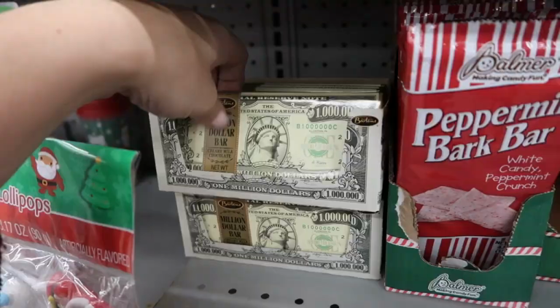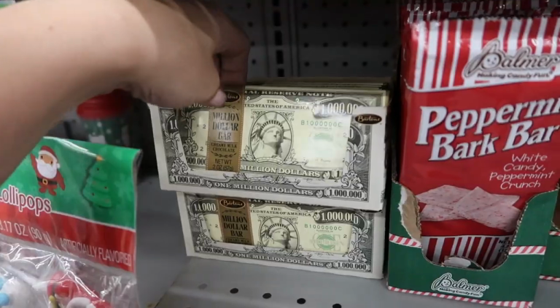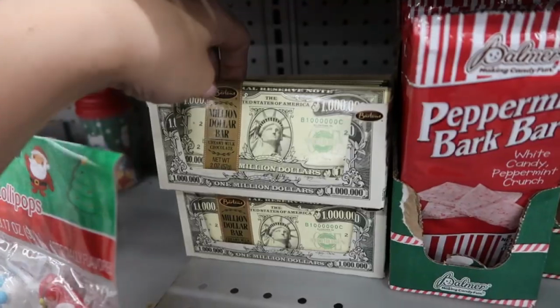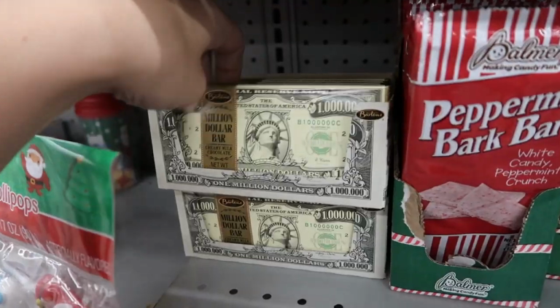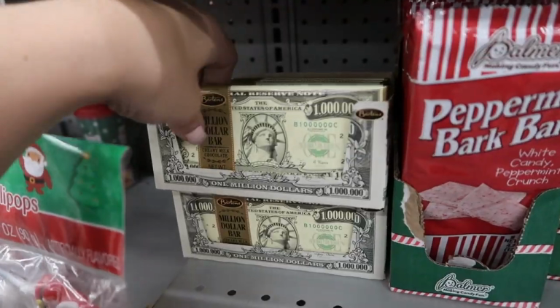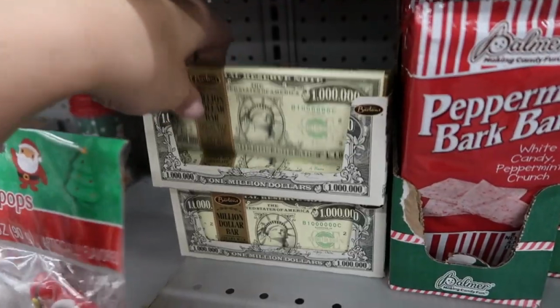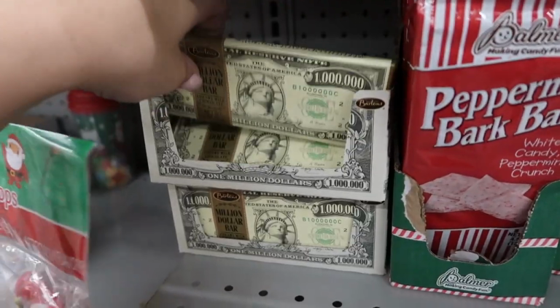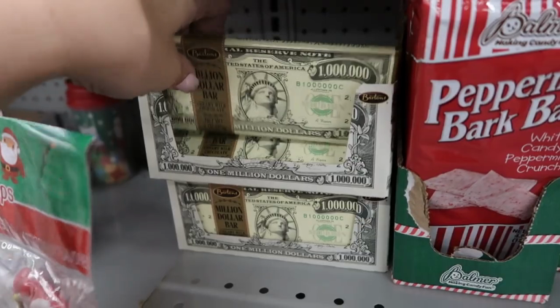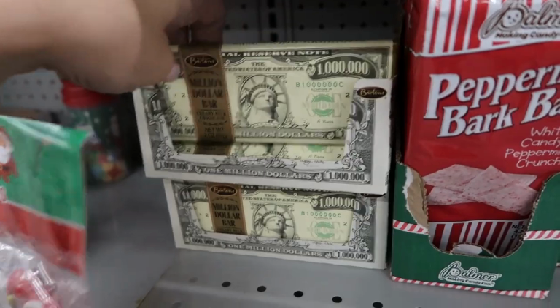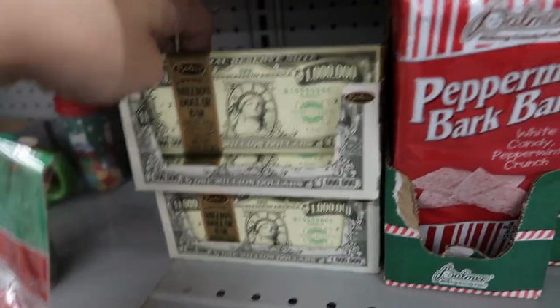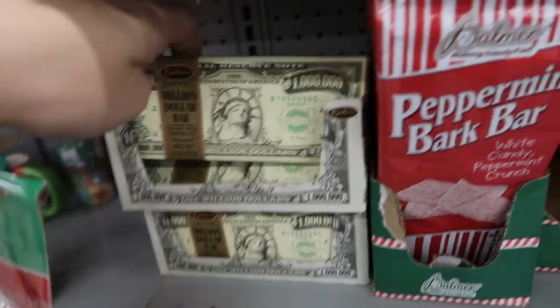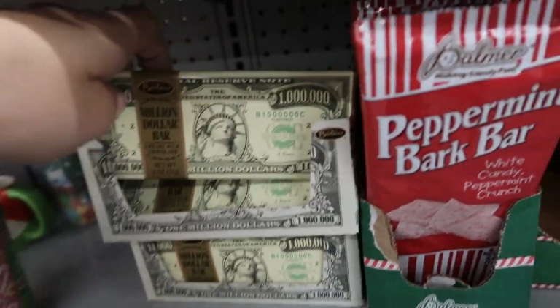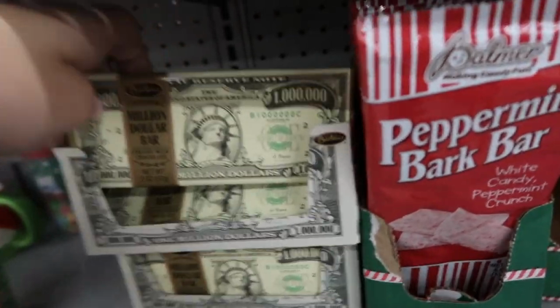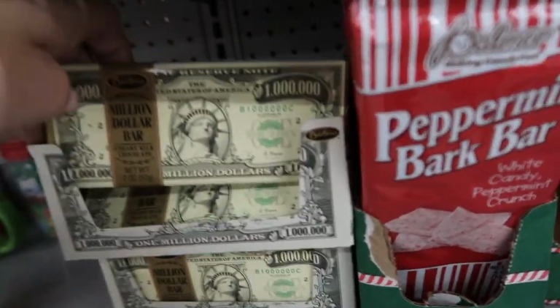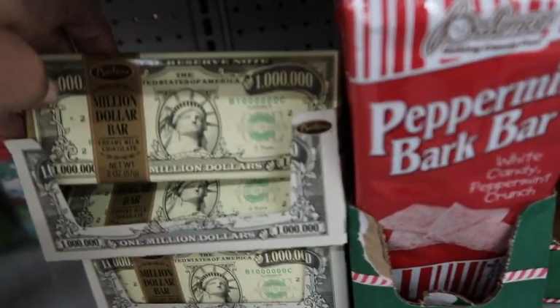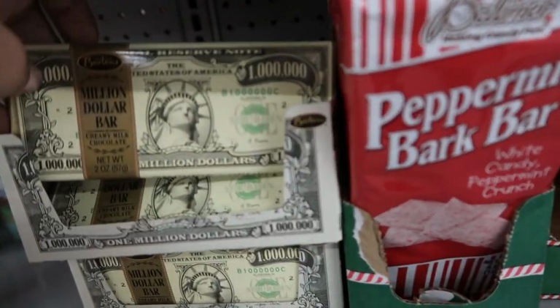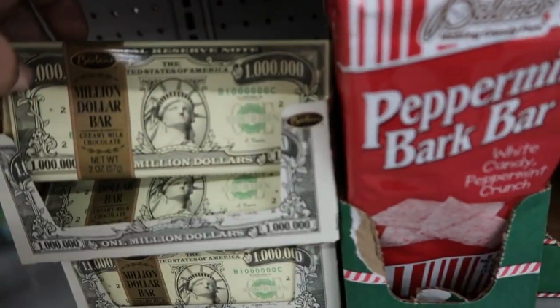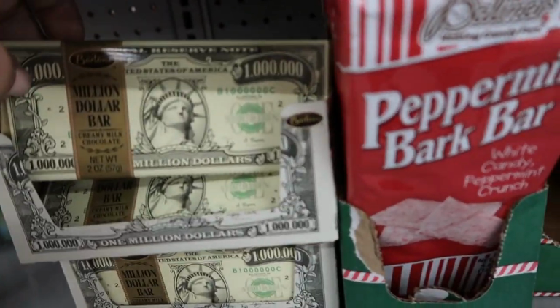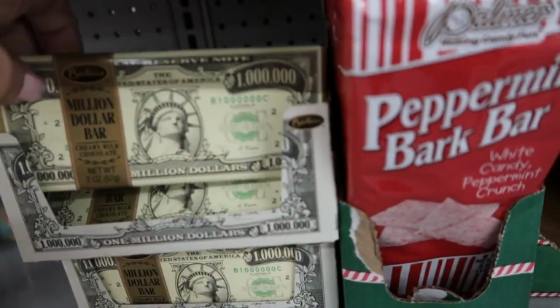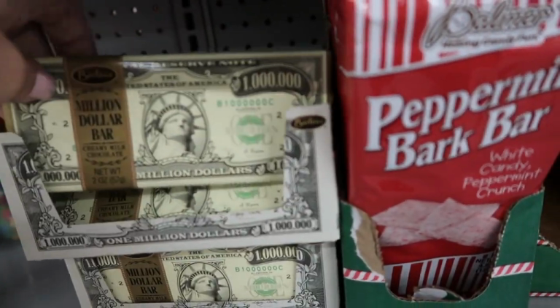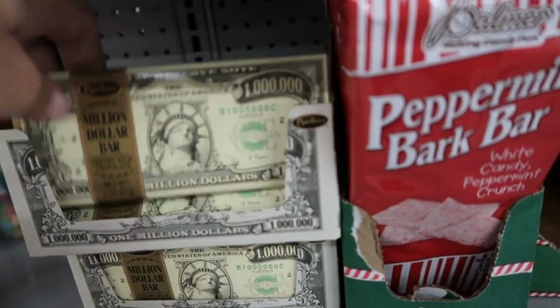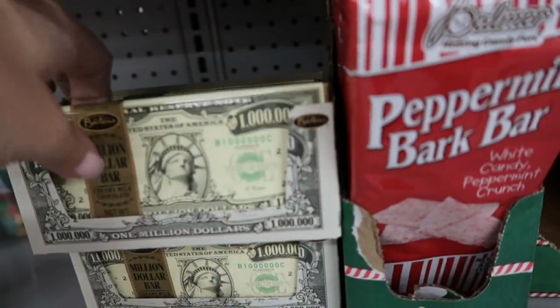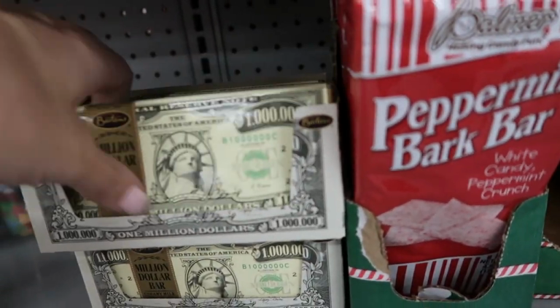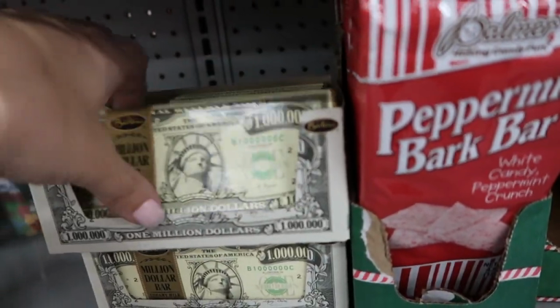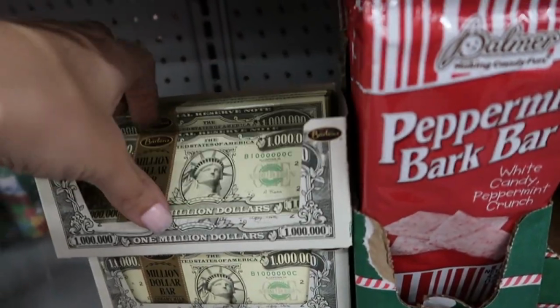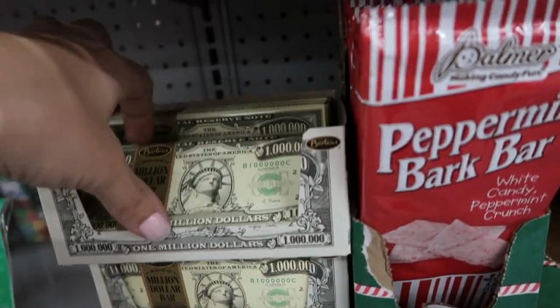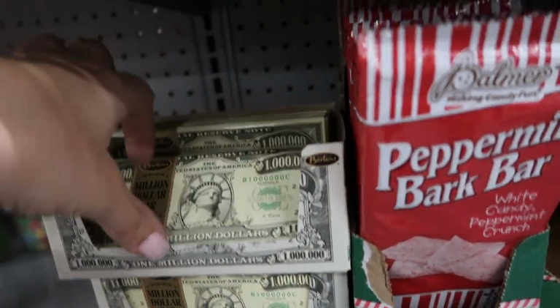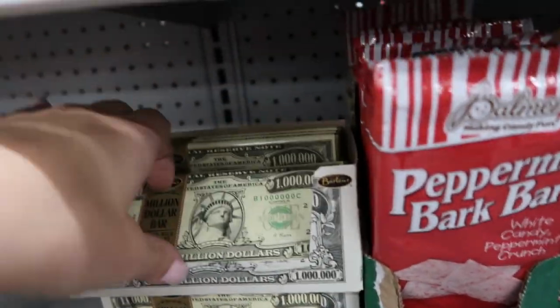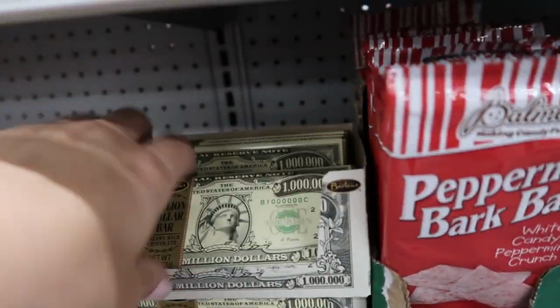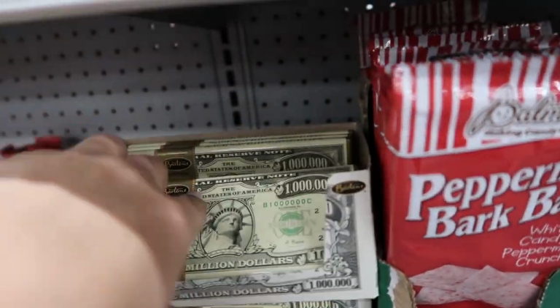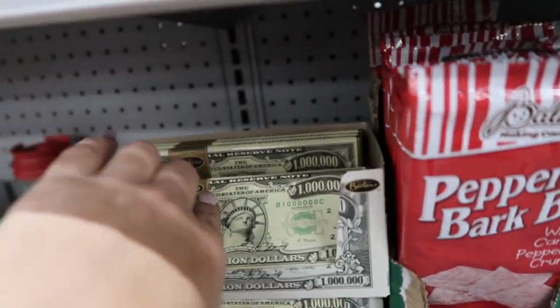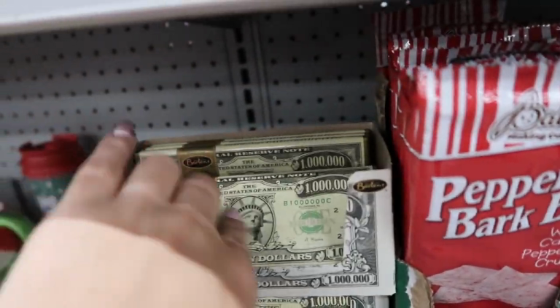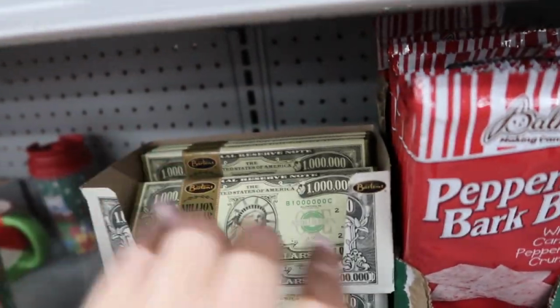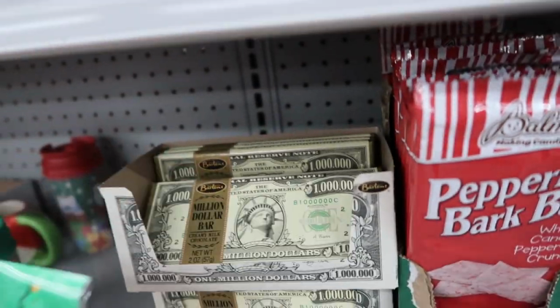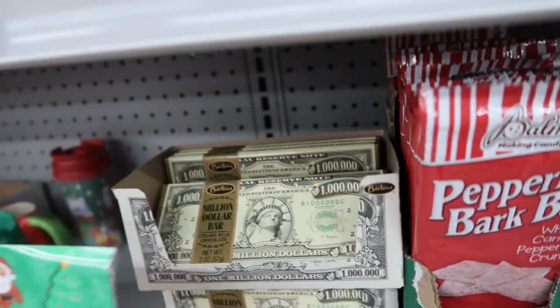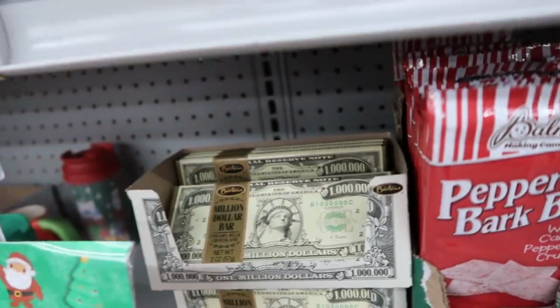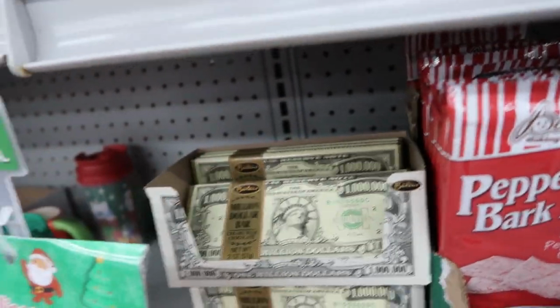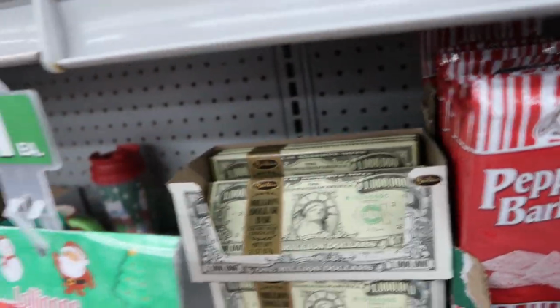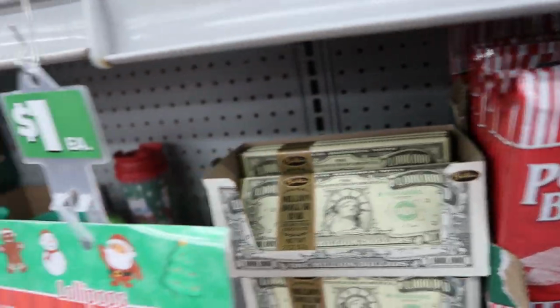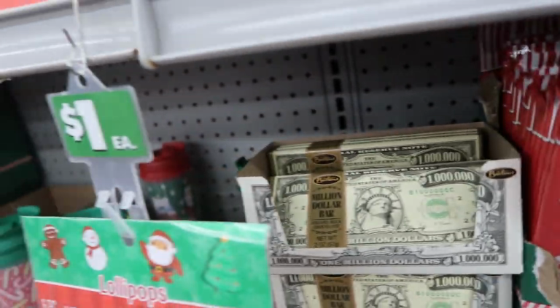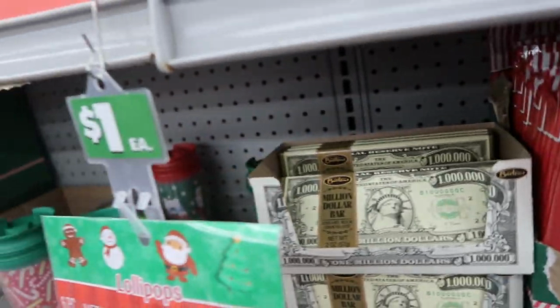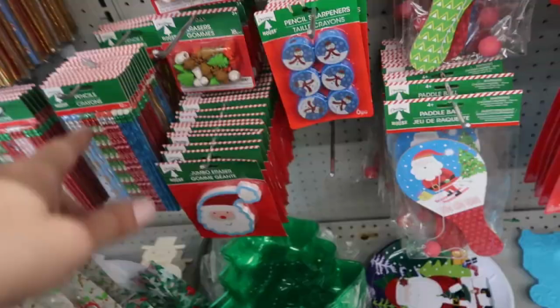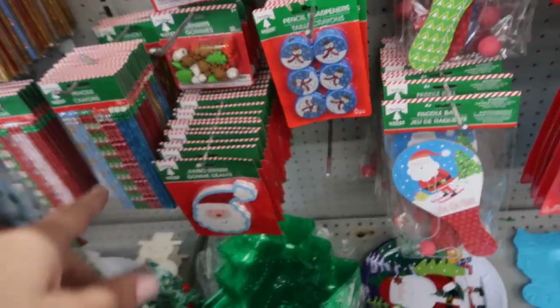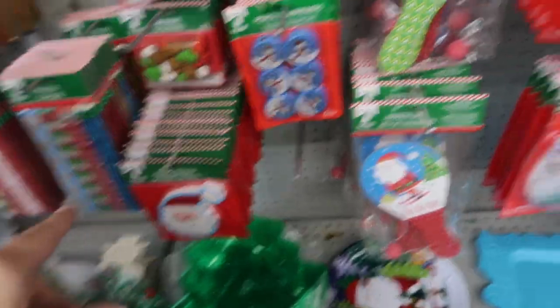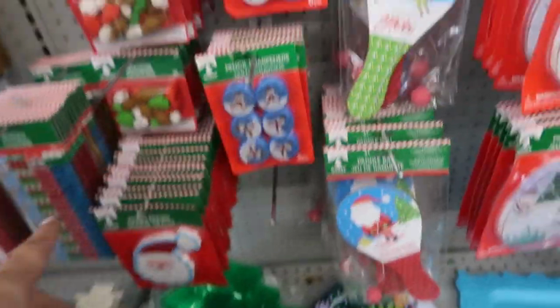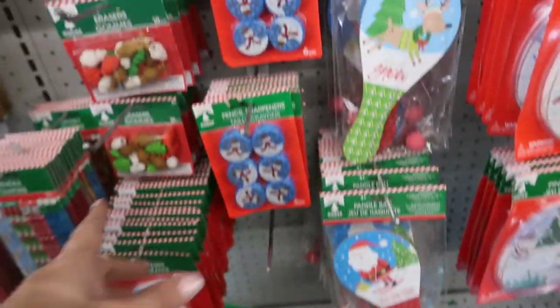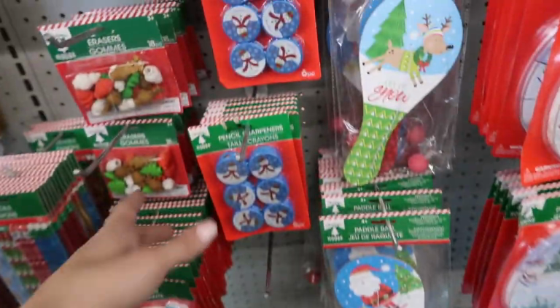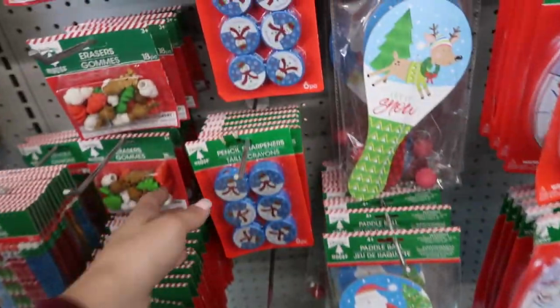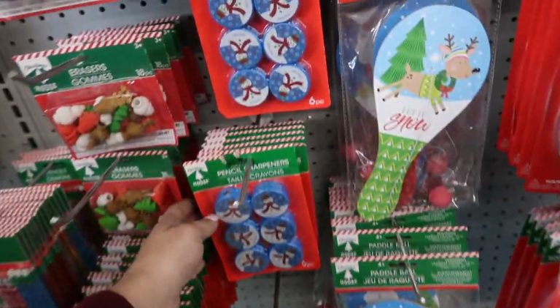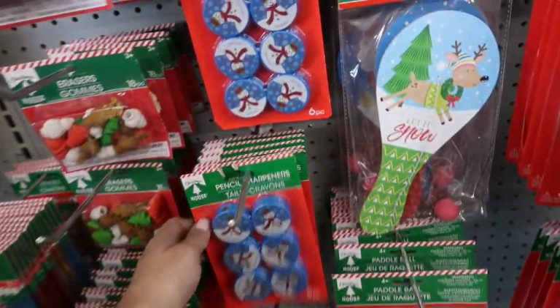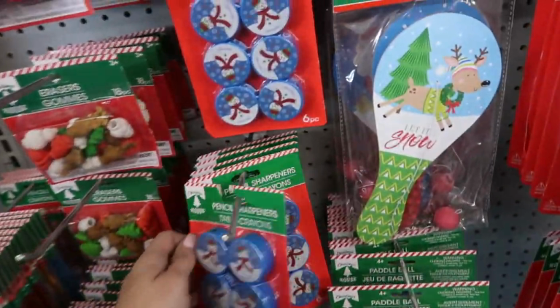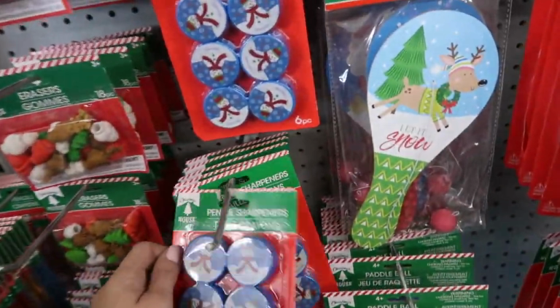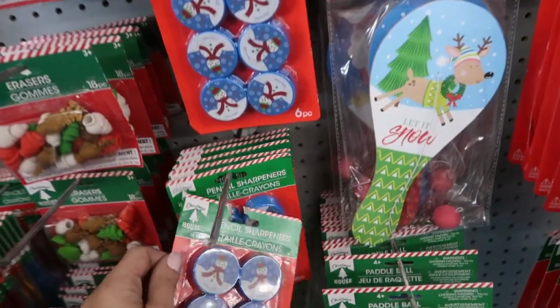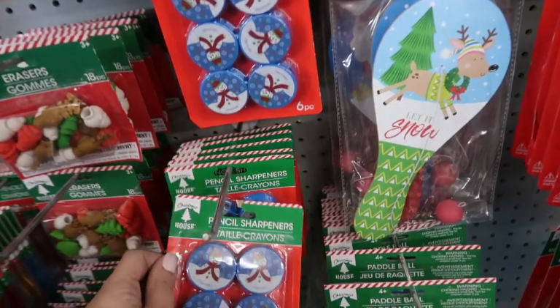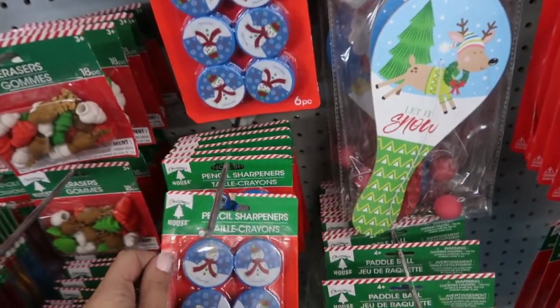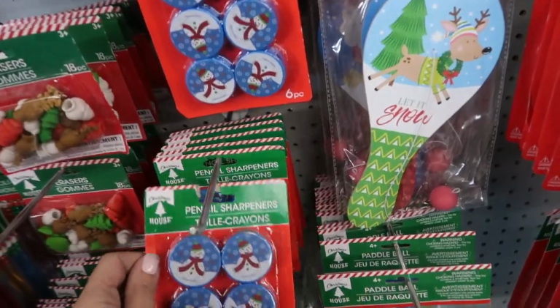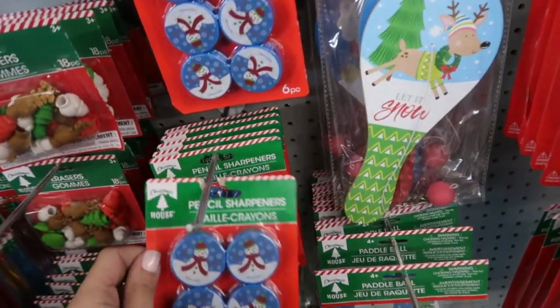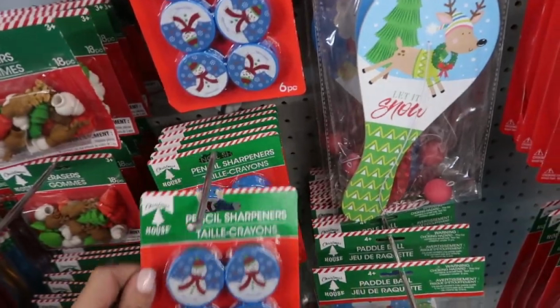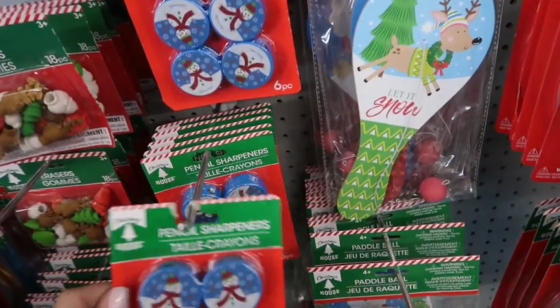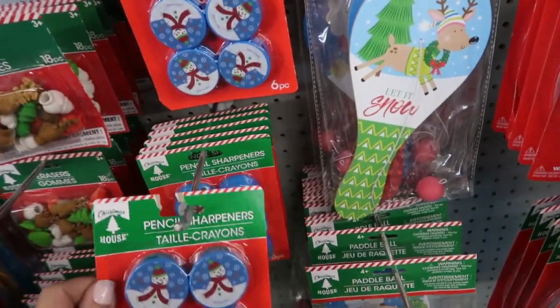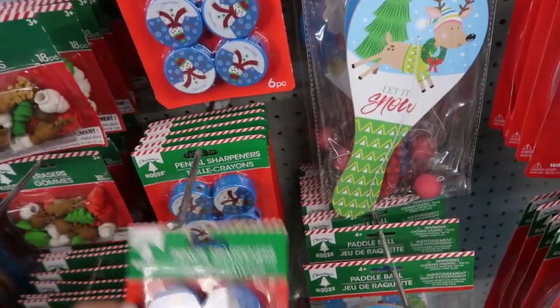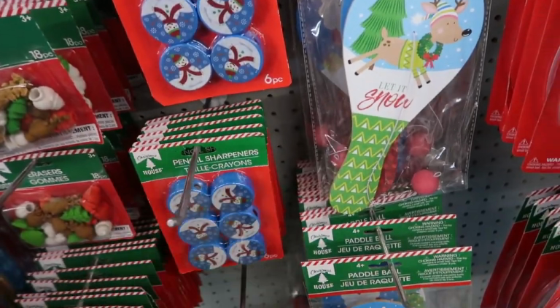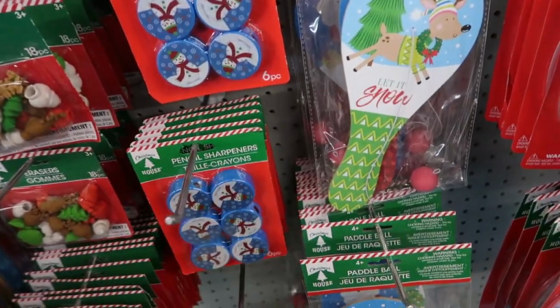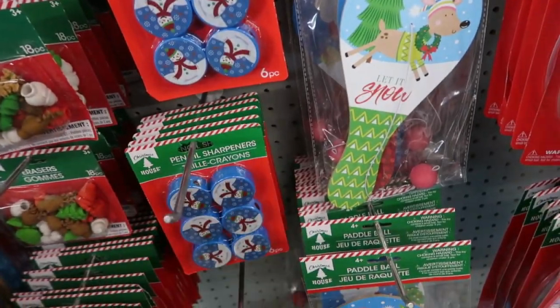Oh, this is fun — a little million-dollar chocolate bar and all these little Christmas ones.